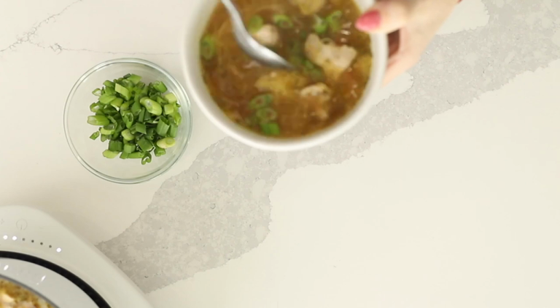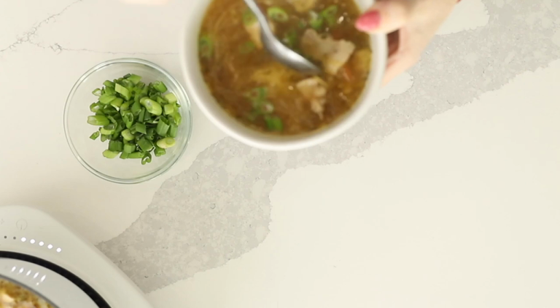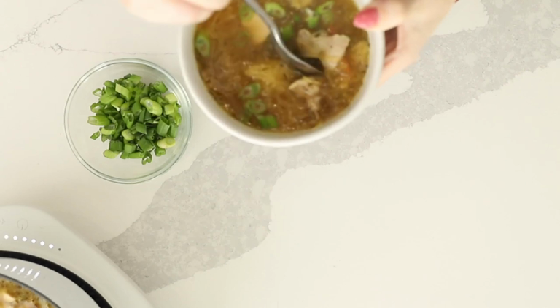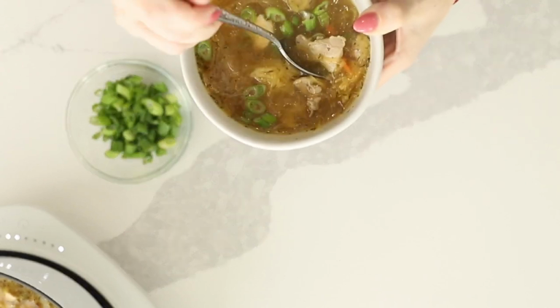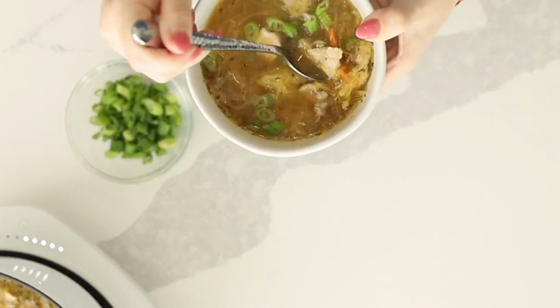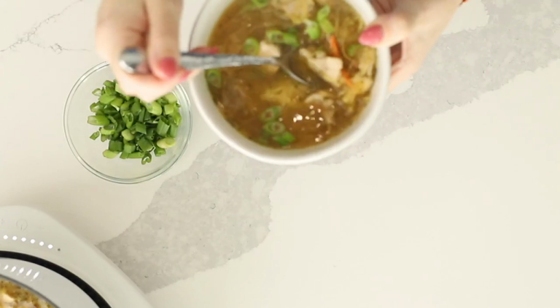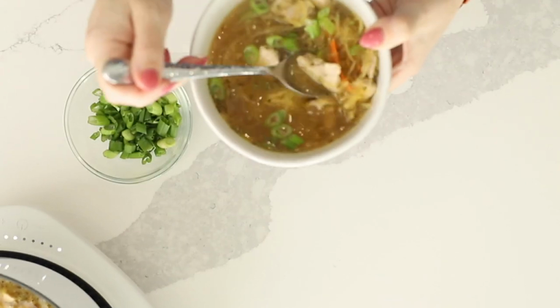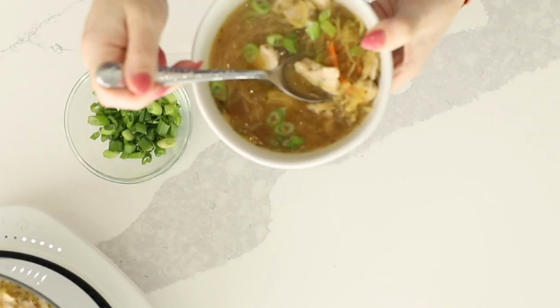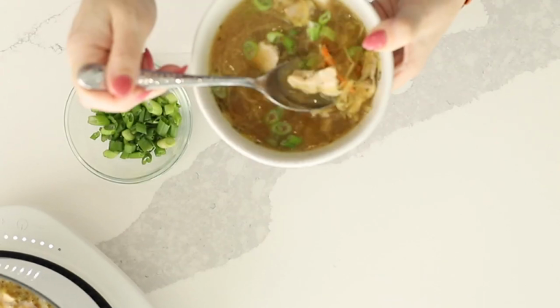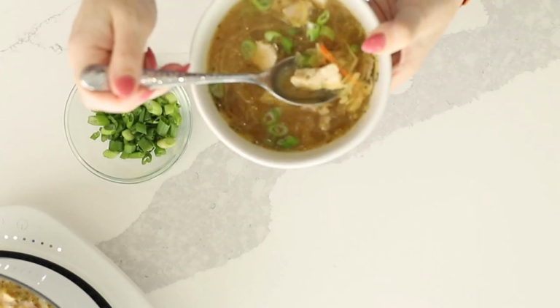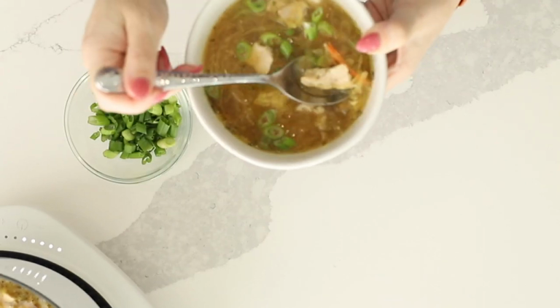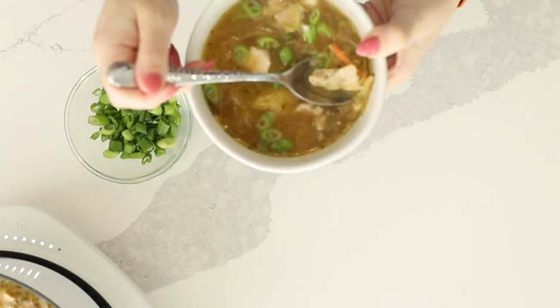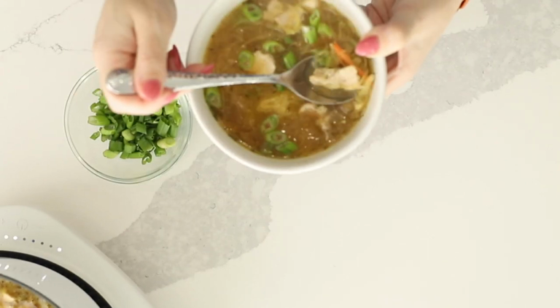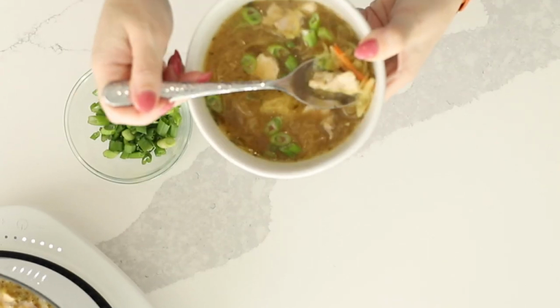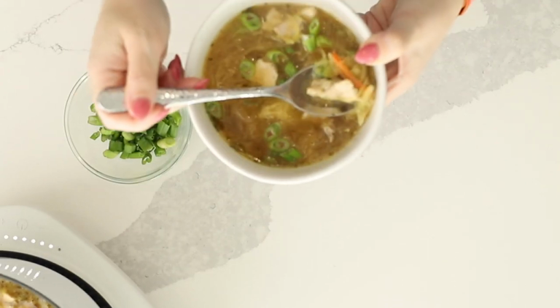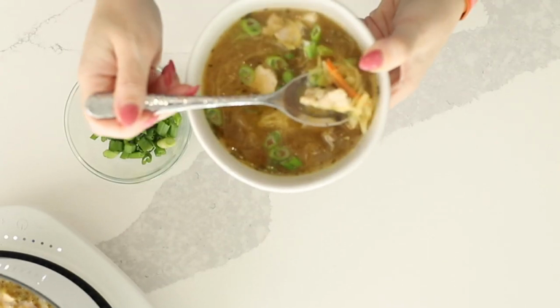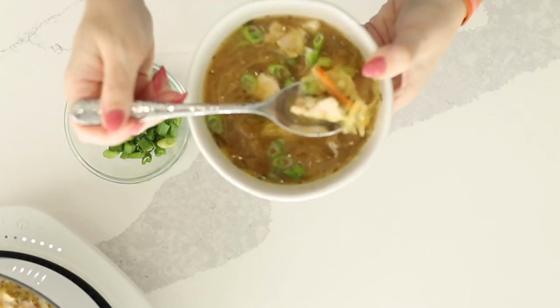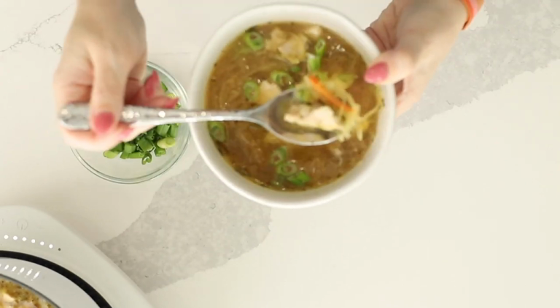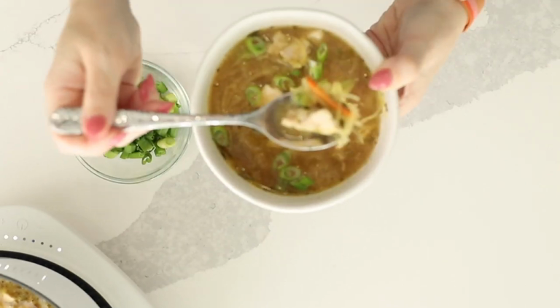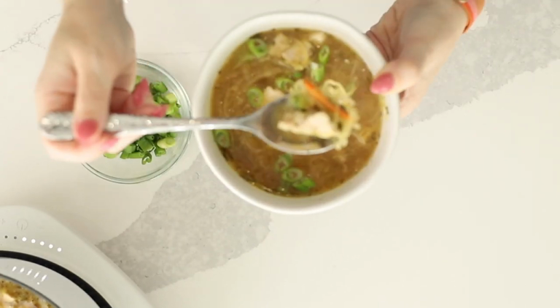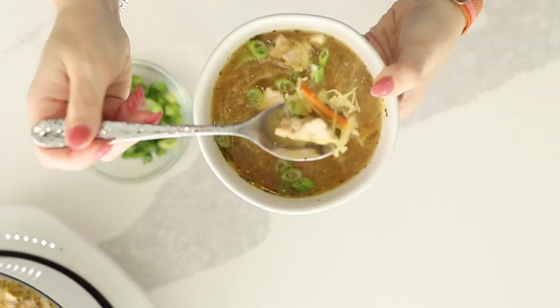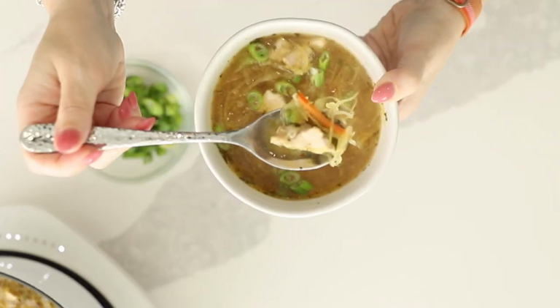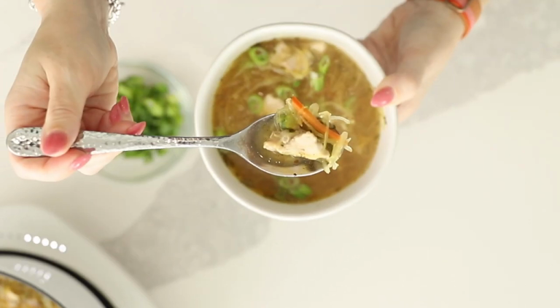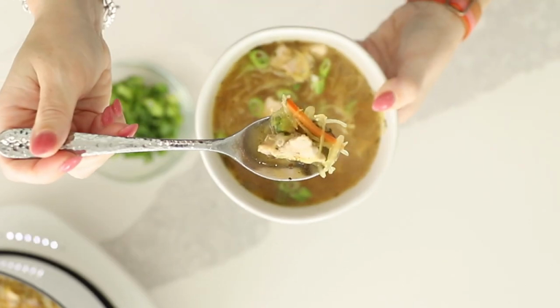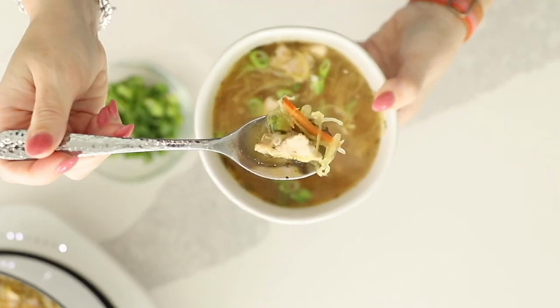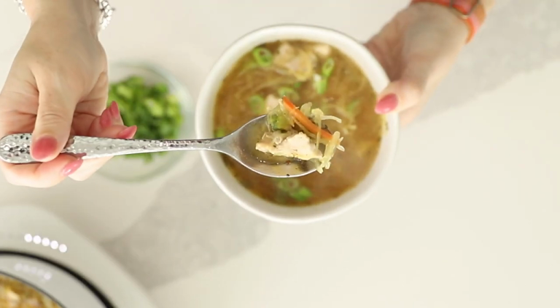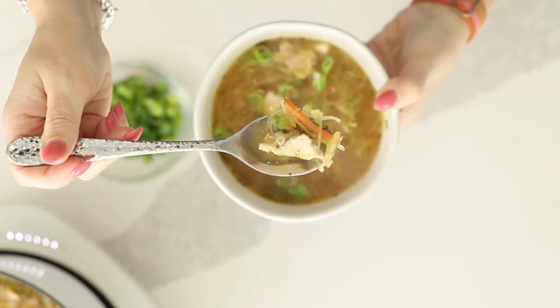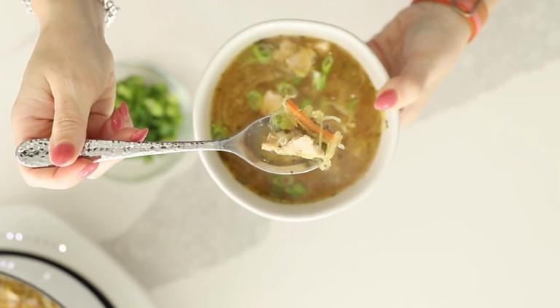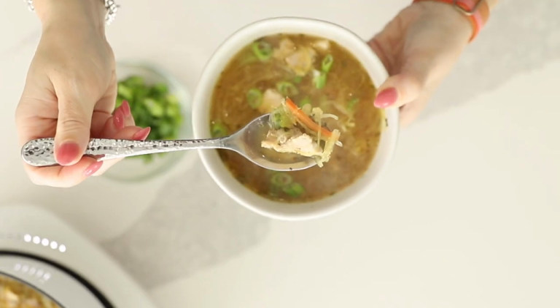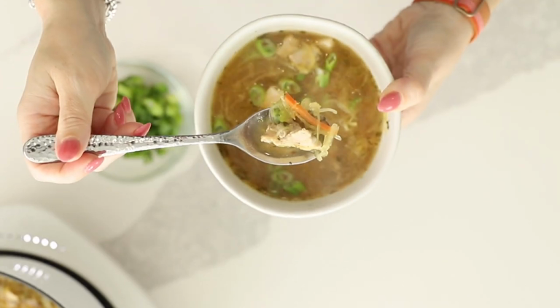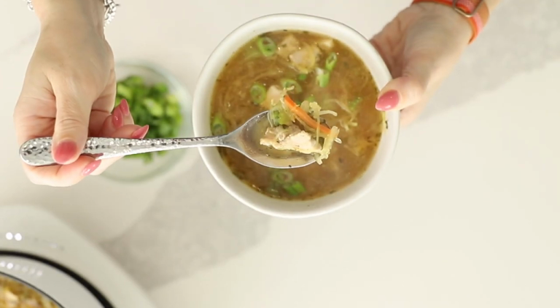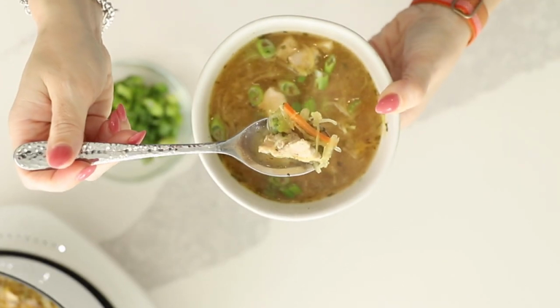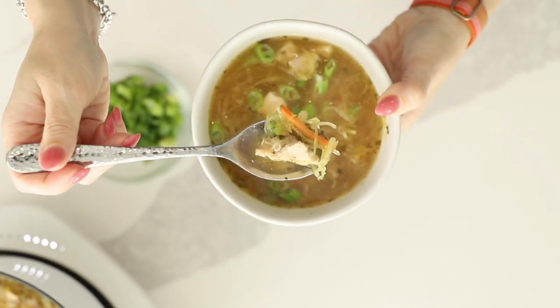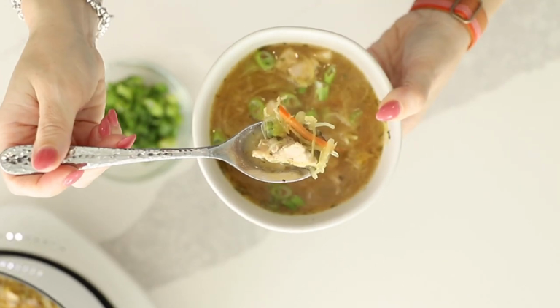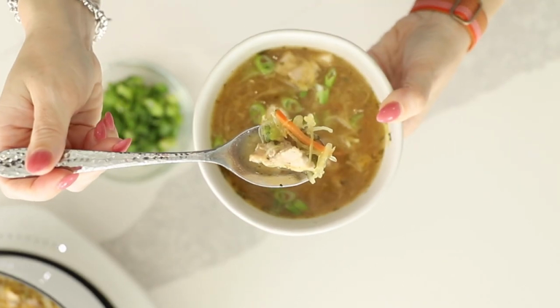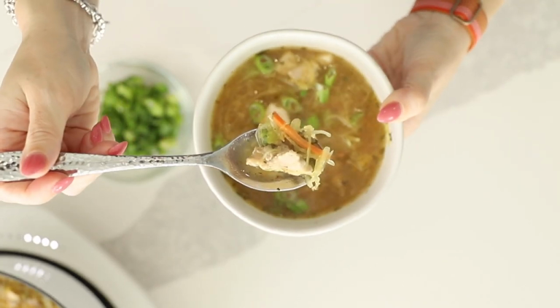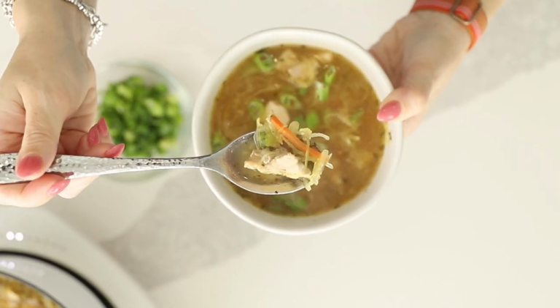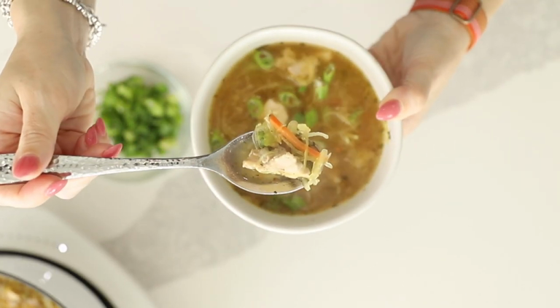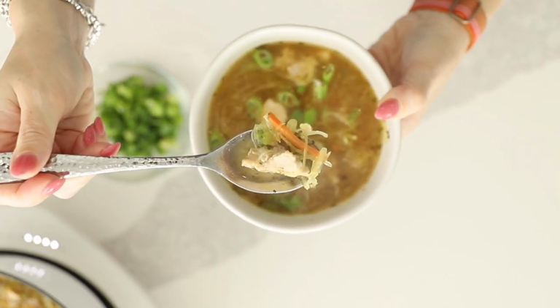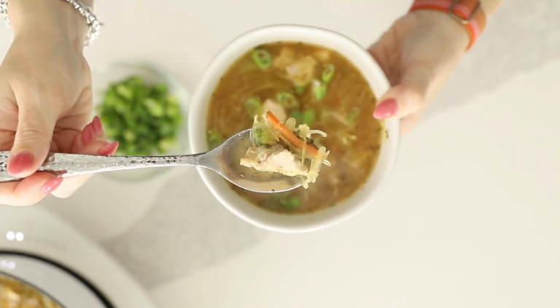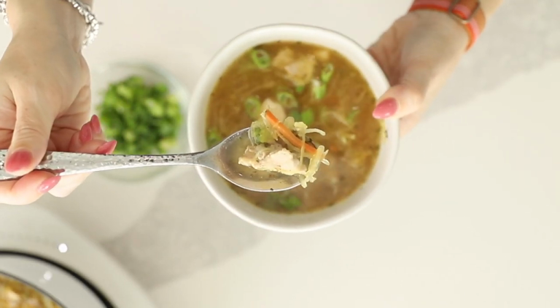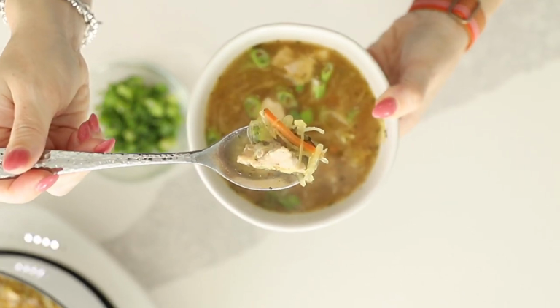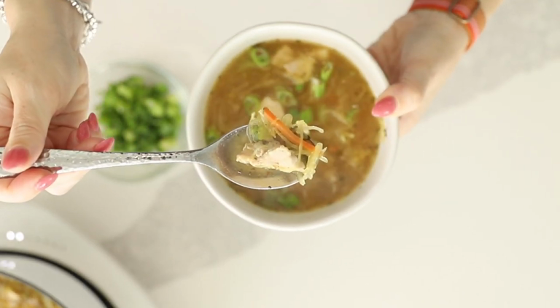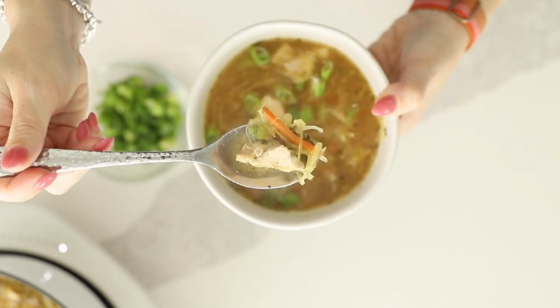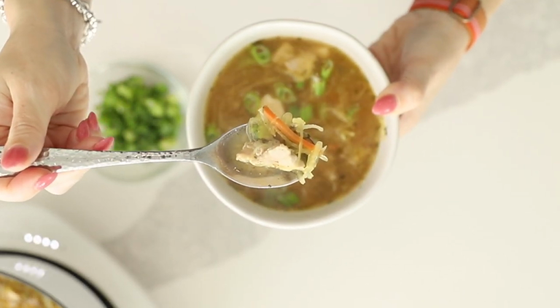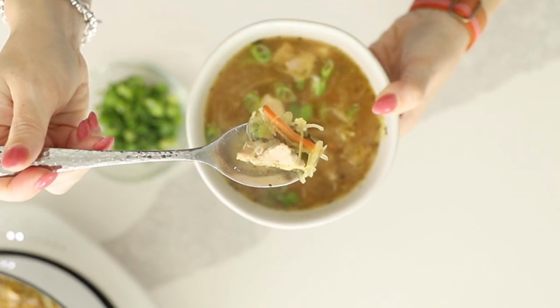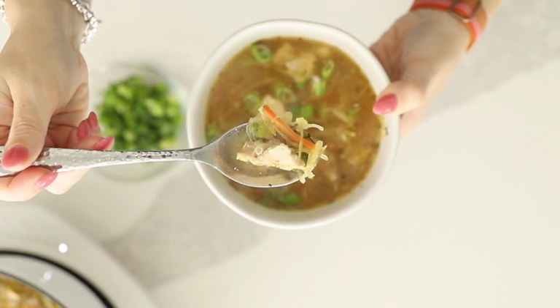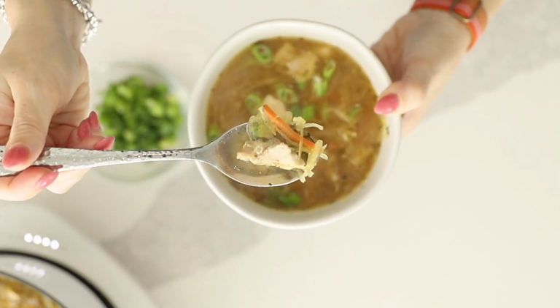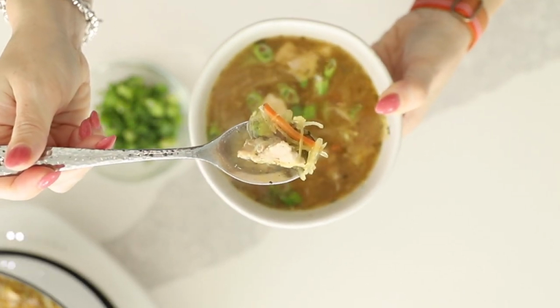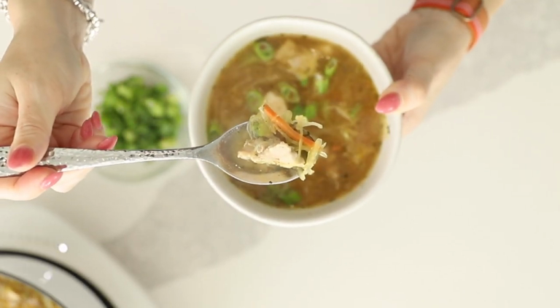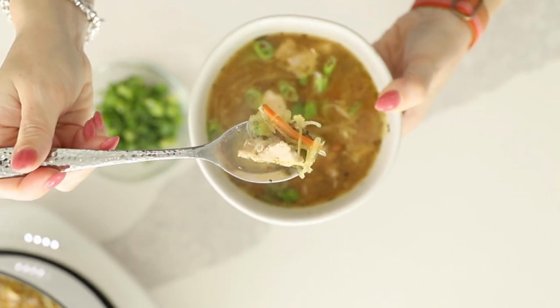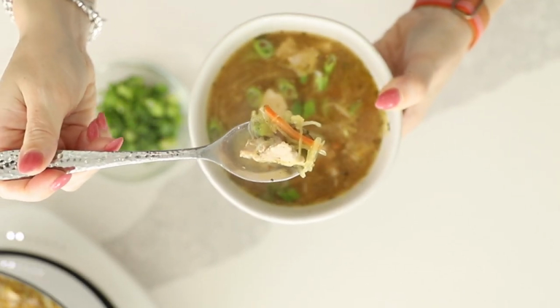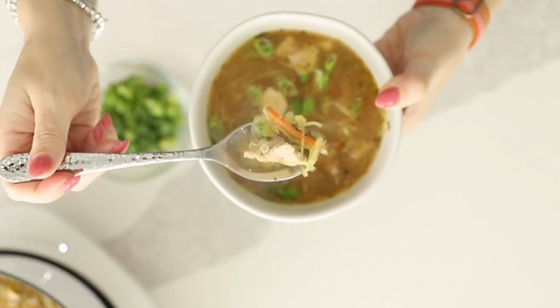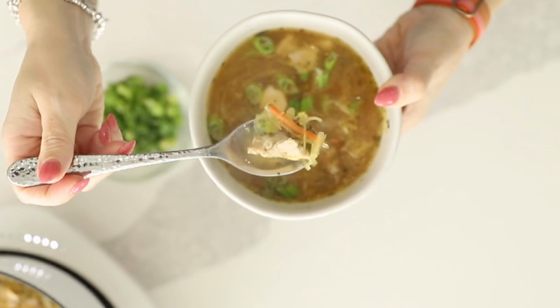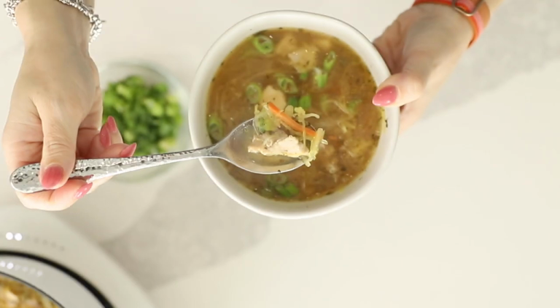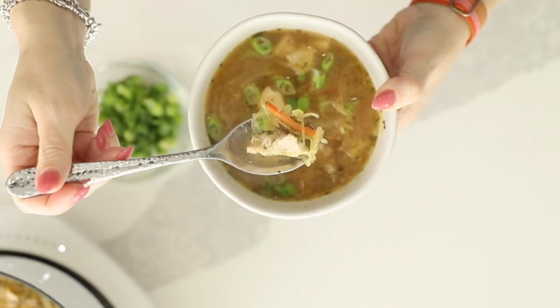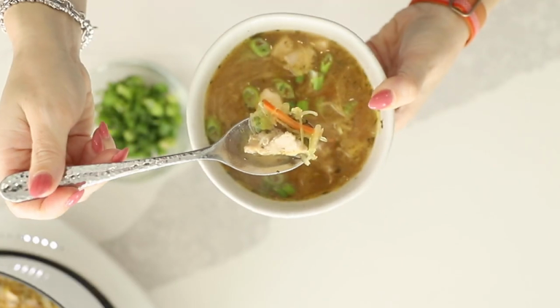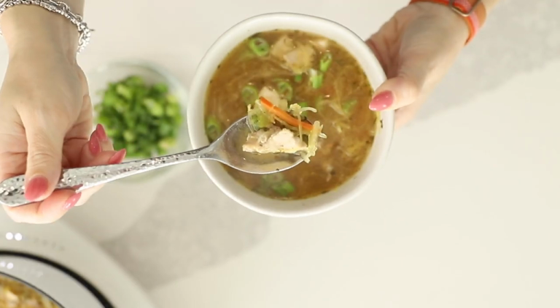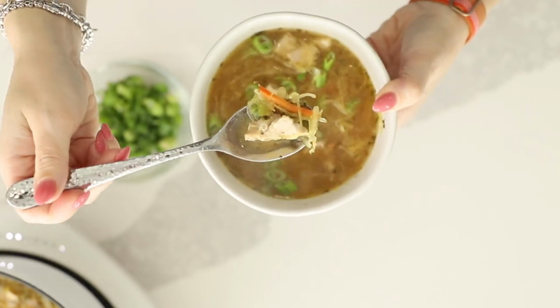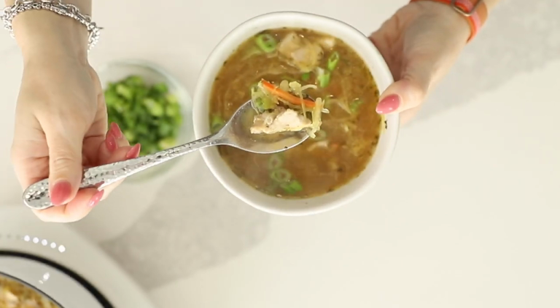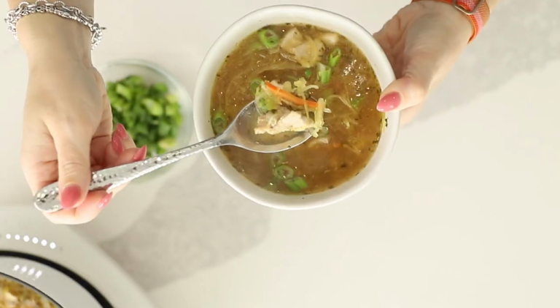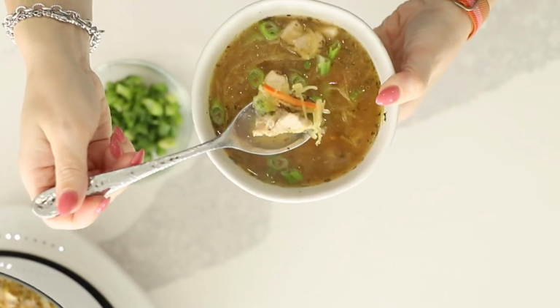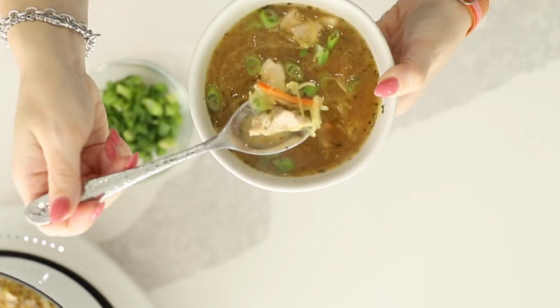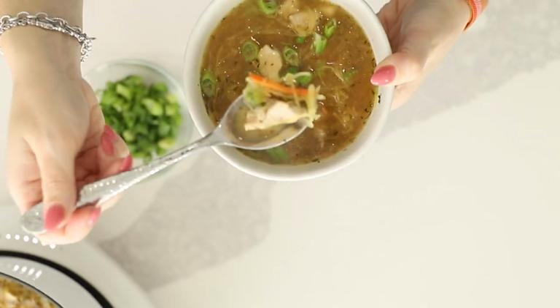Hey there, I'm Jennifer Banz, and today on Low Carb with Jennifer, I'm going to show you how to make this keto chicken noodle soup.